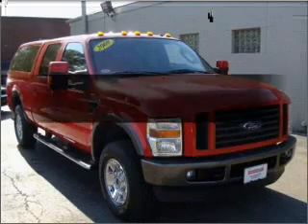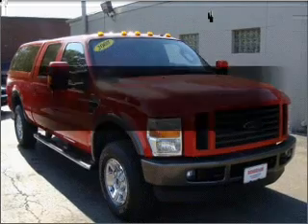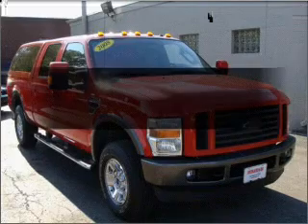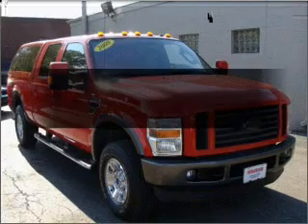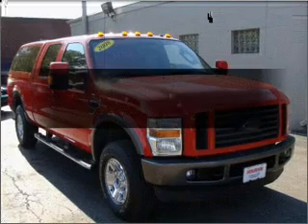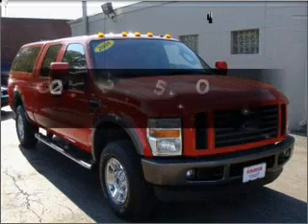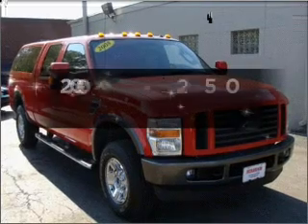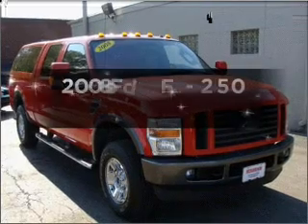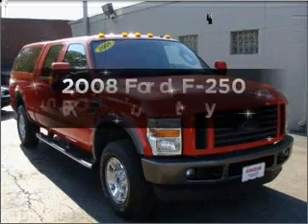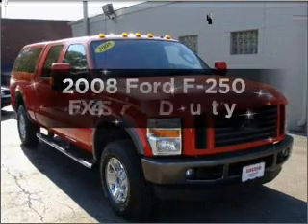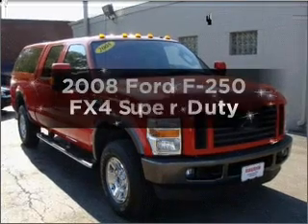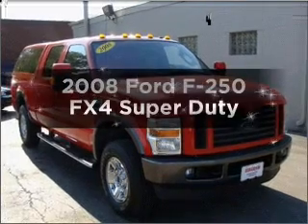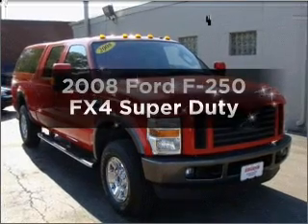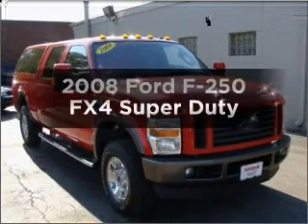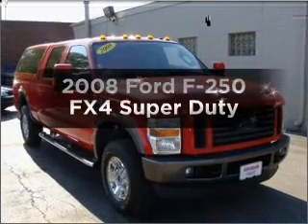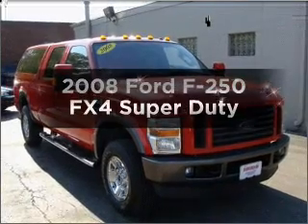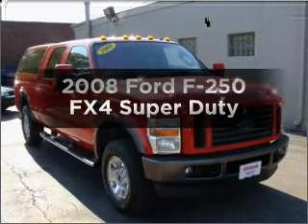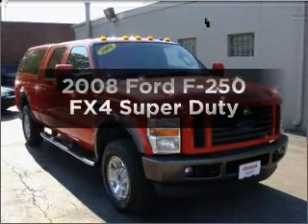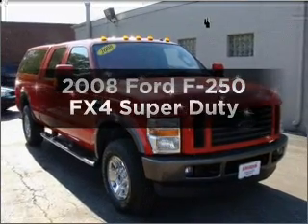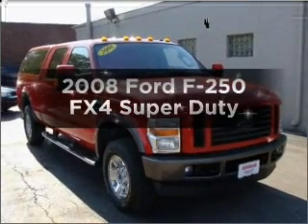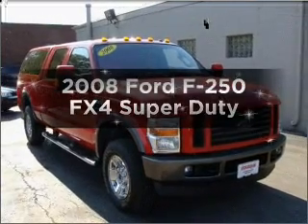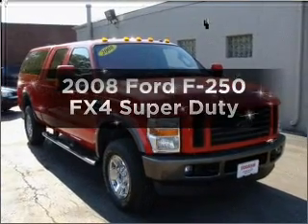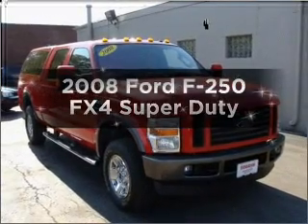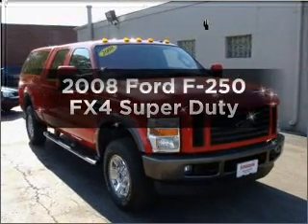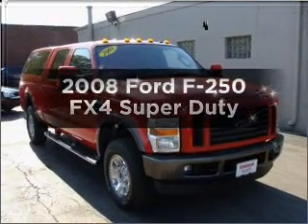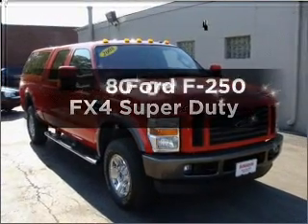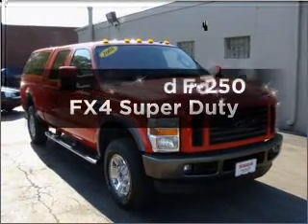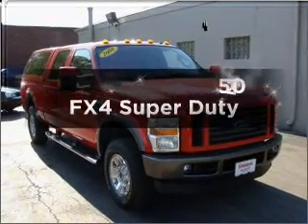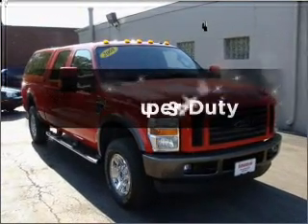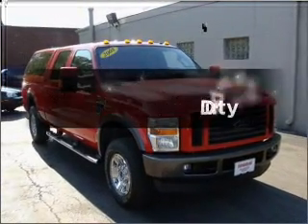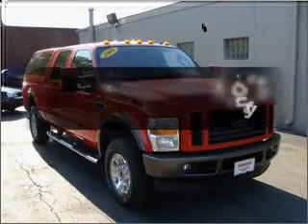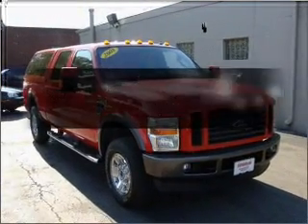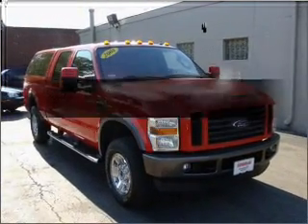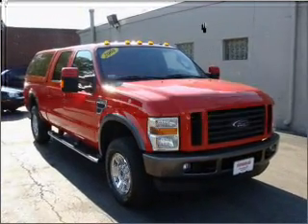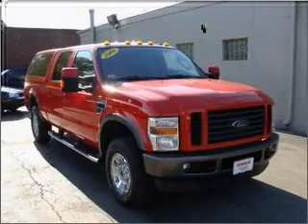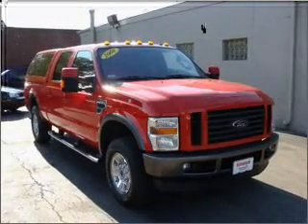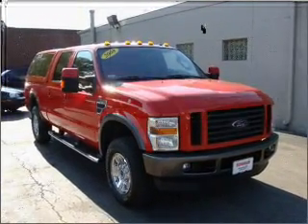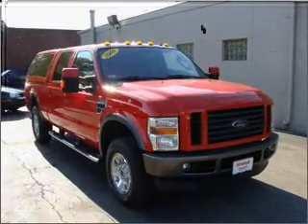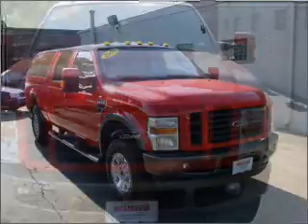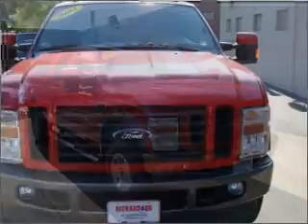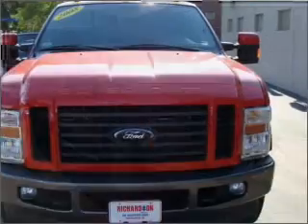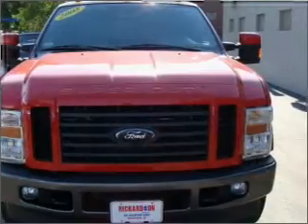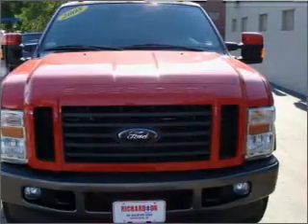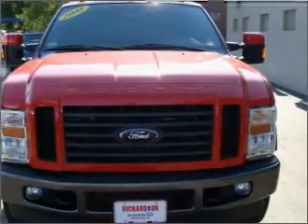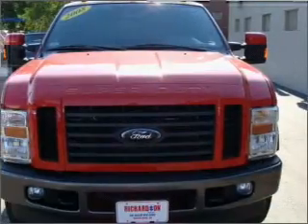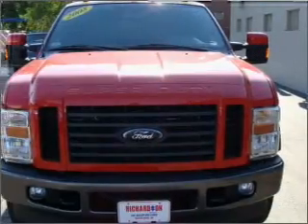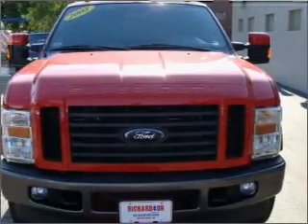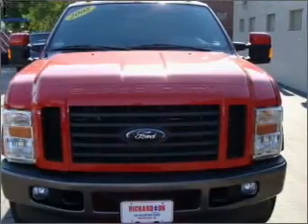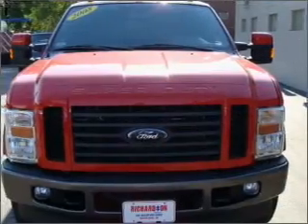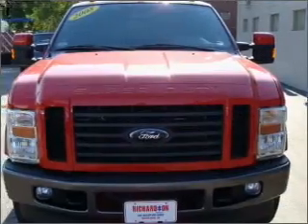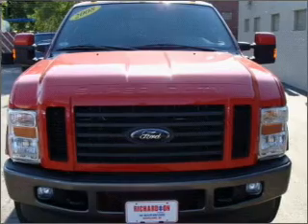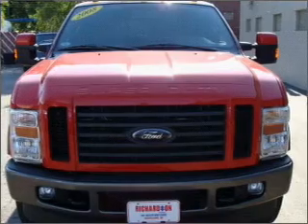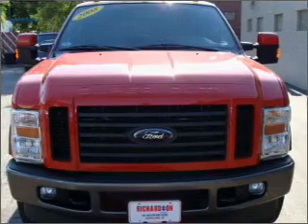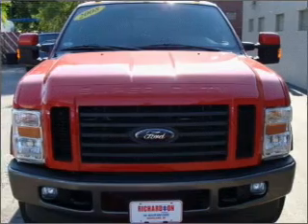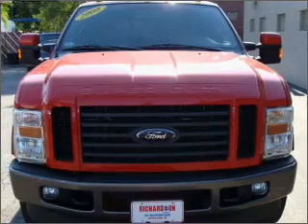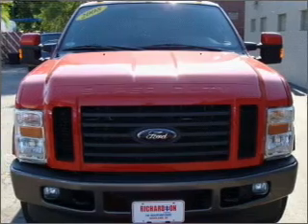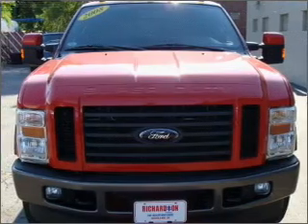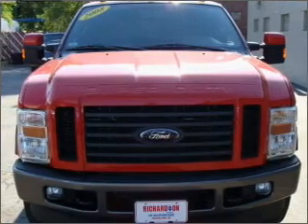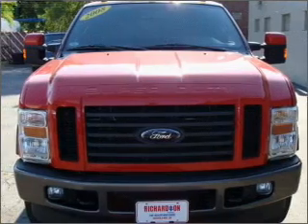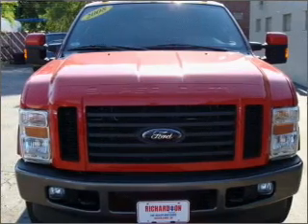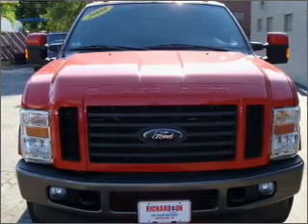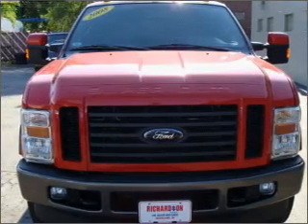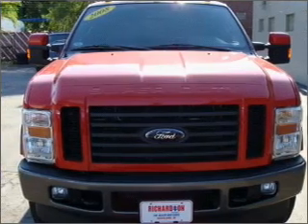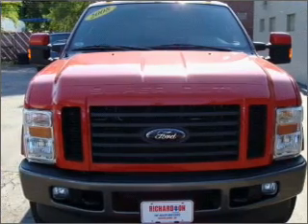Get noticed in this 2008 Ford F-250. If you're looking for a first-rate auto, this one could be yours today.